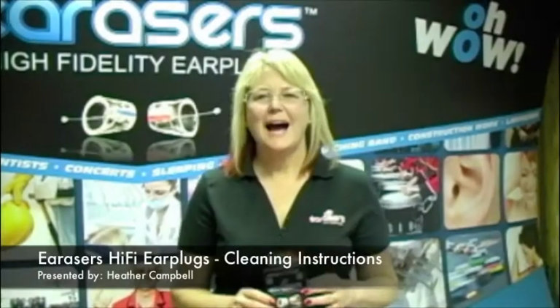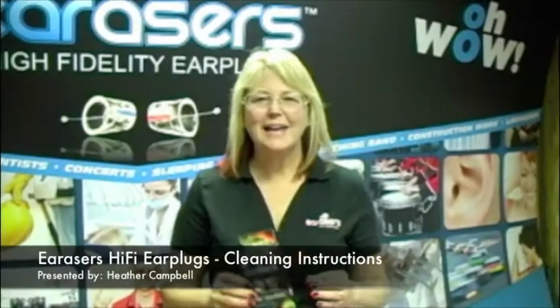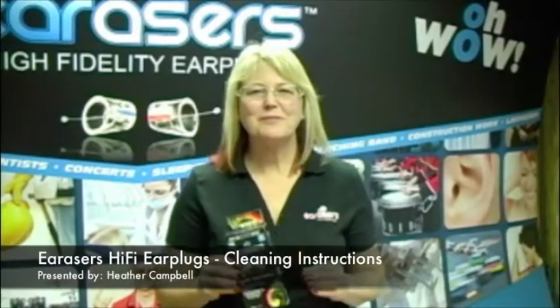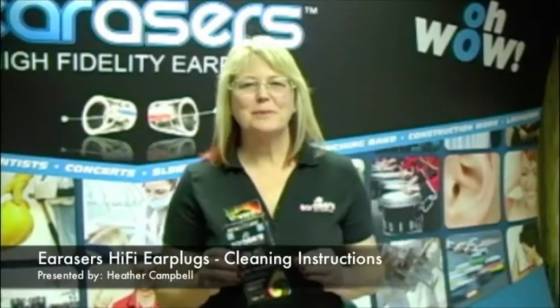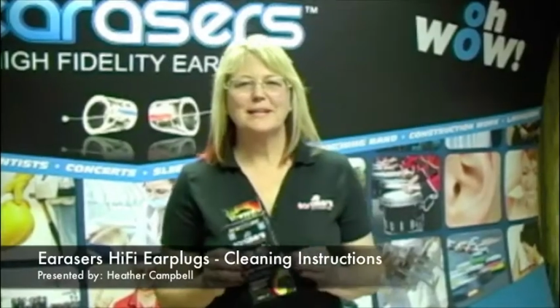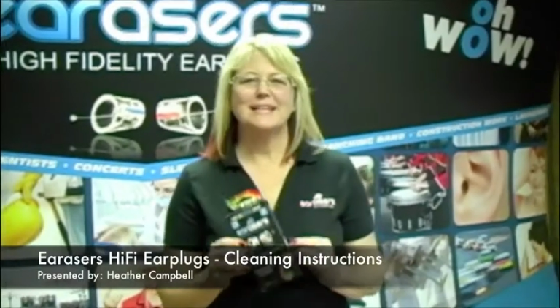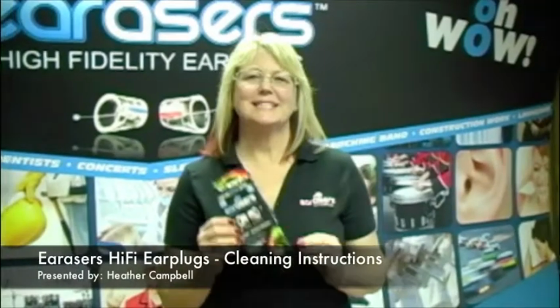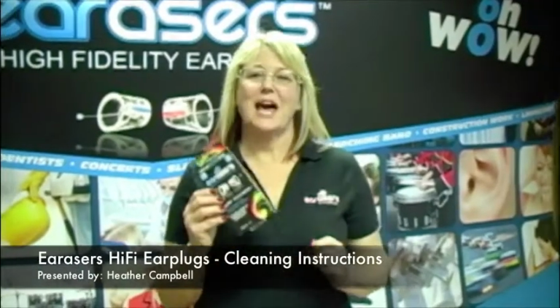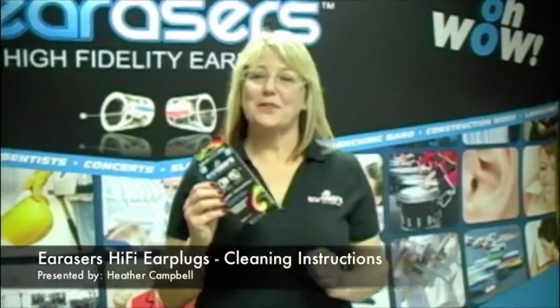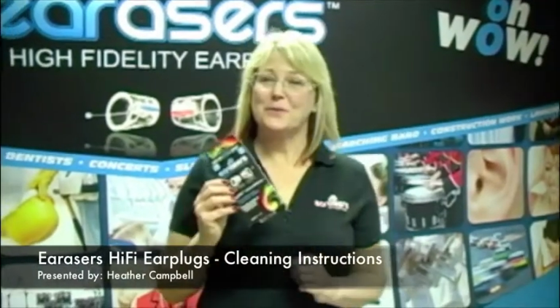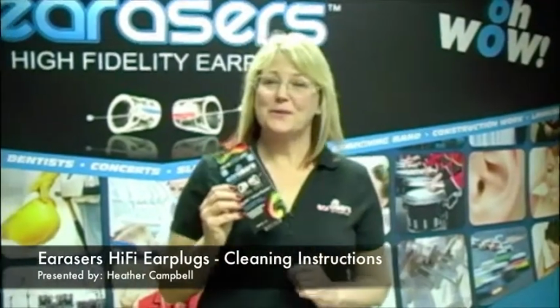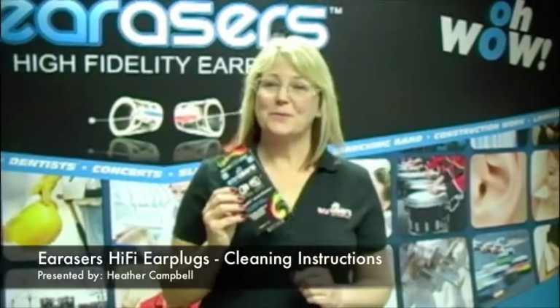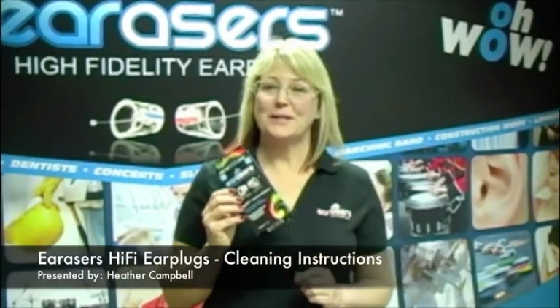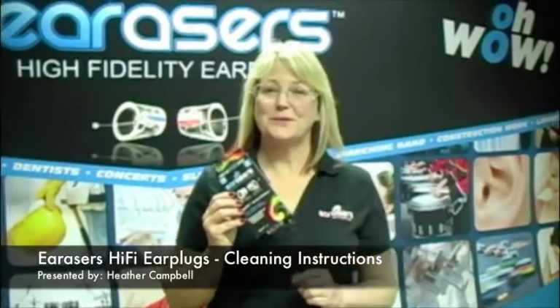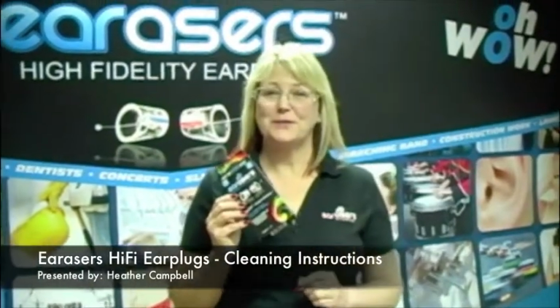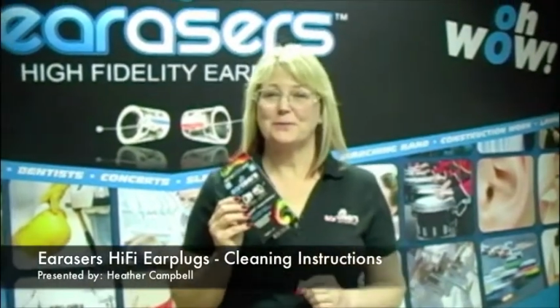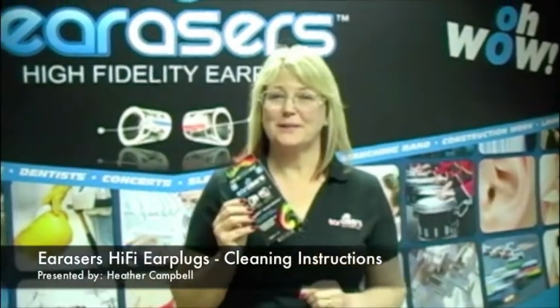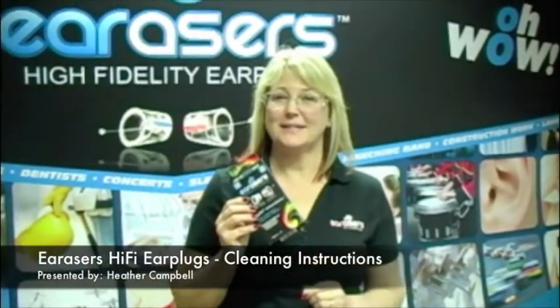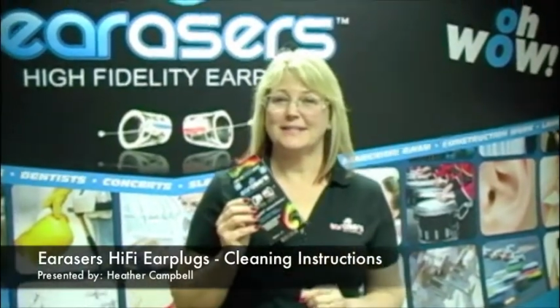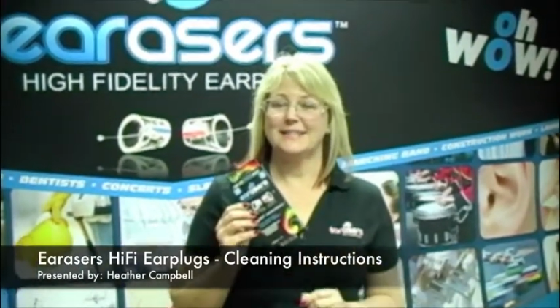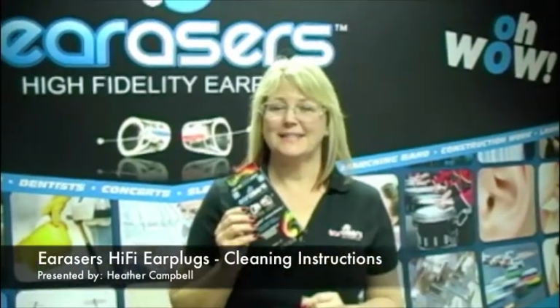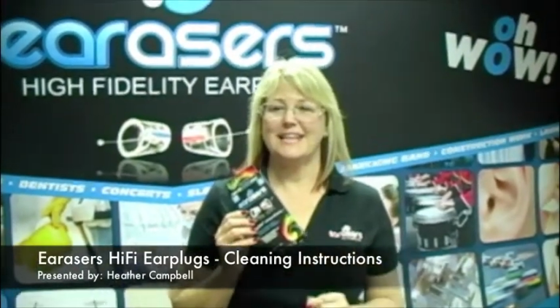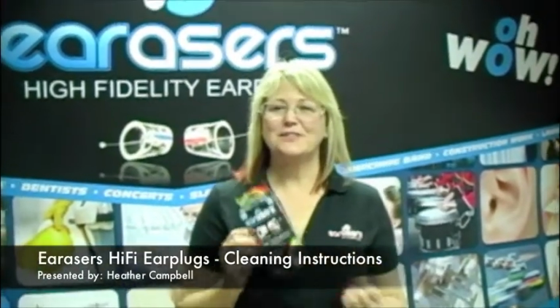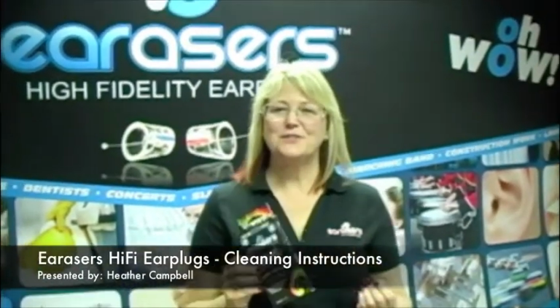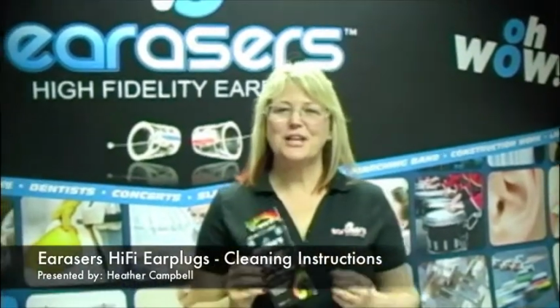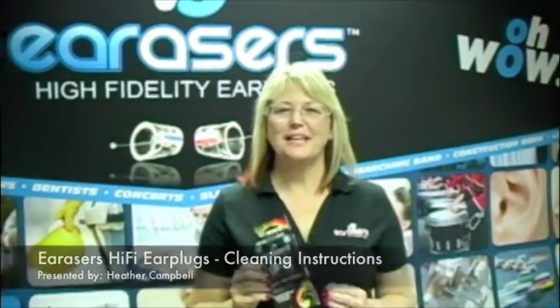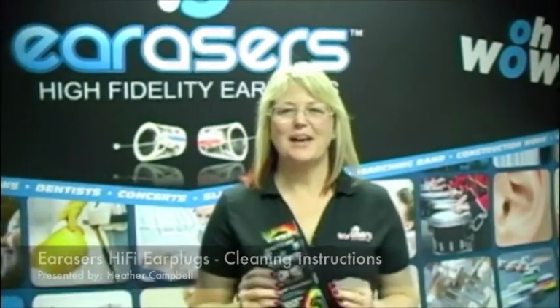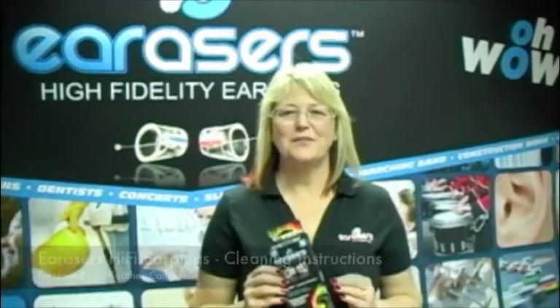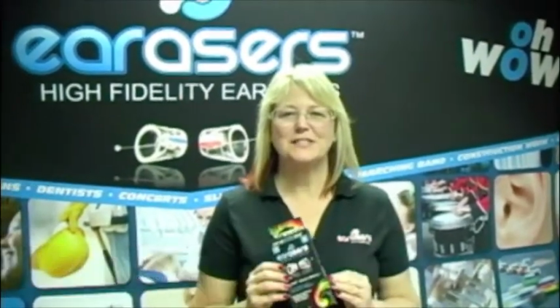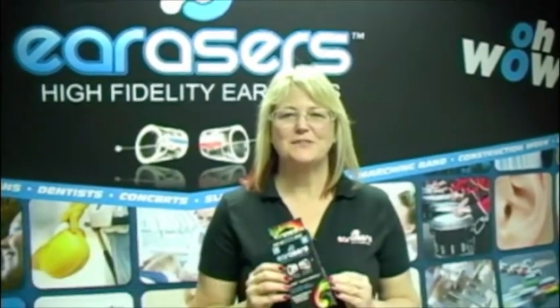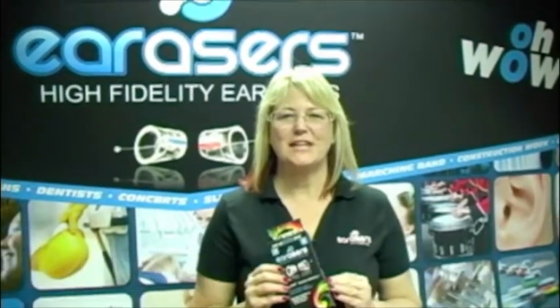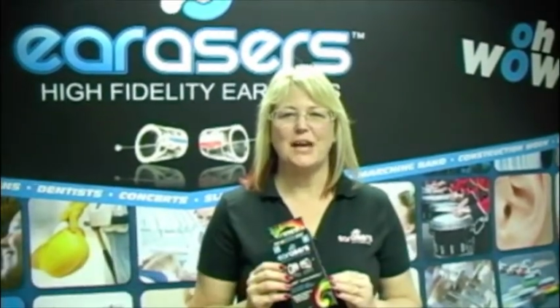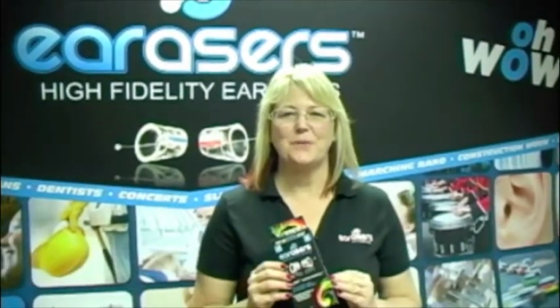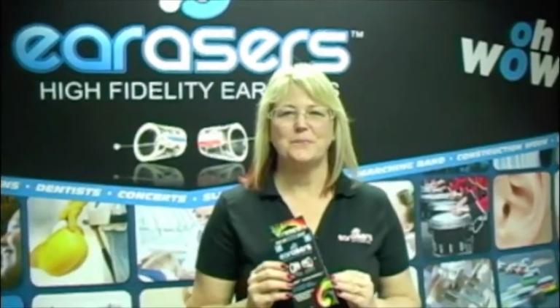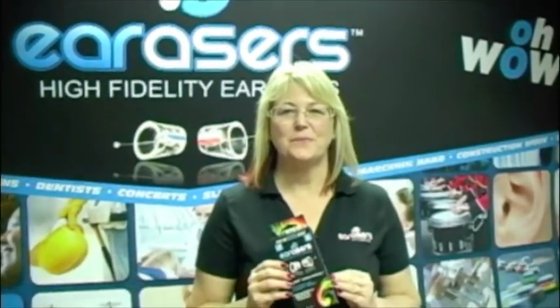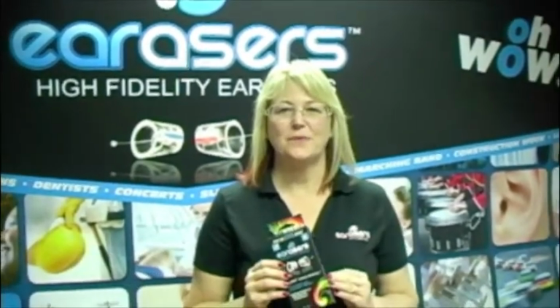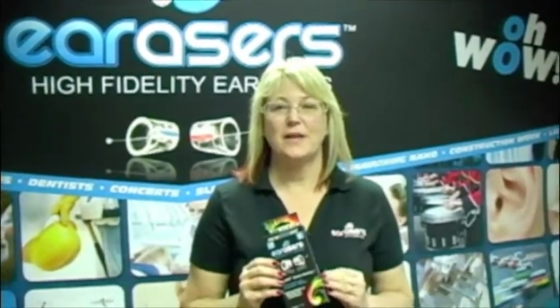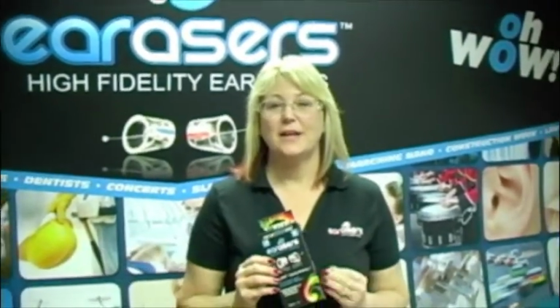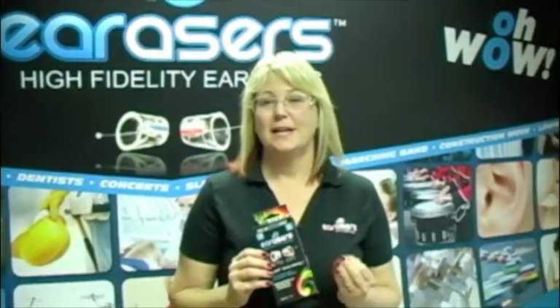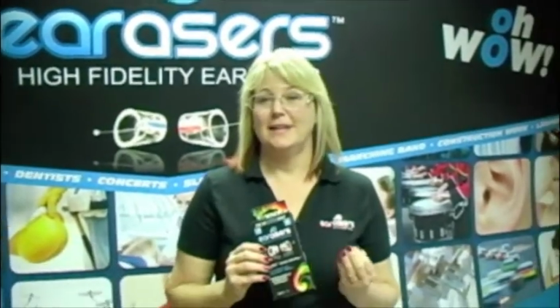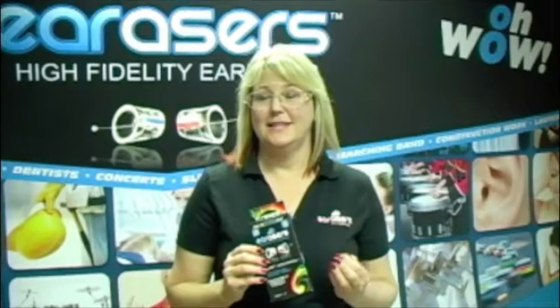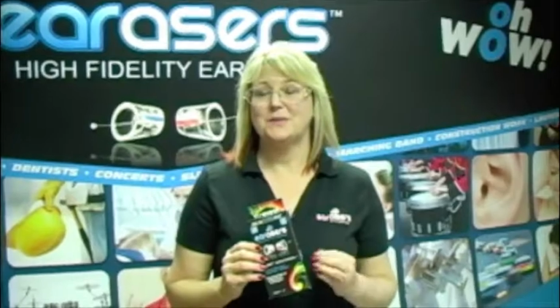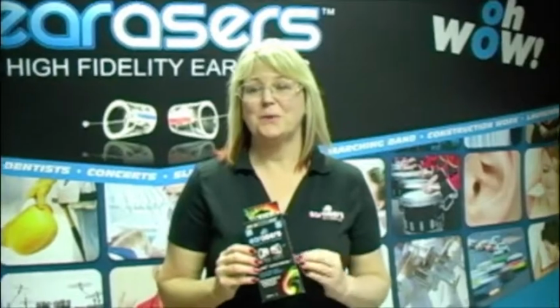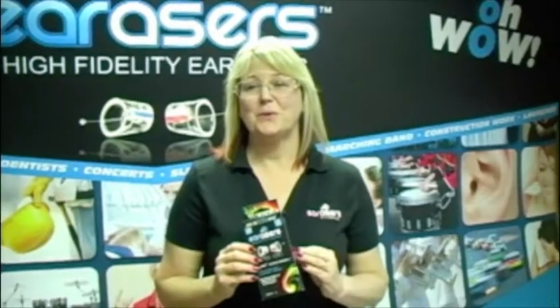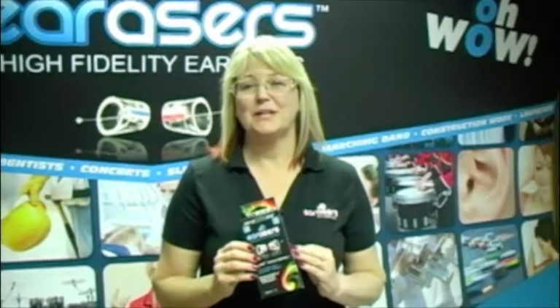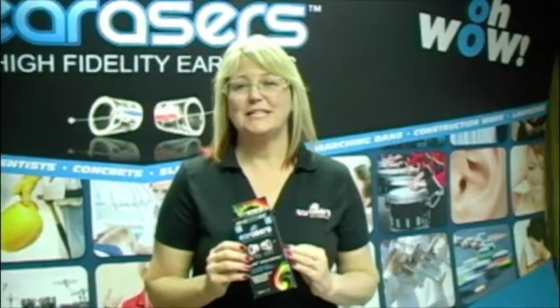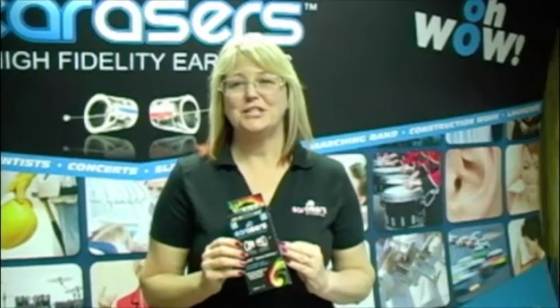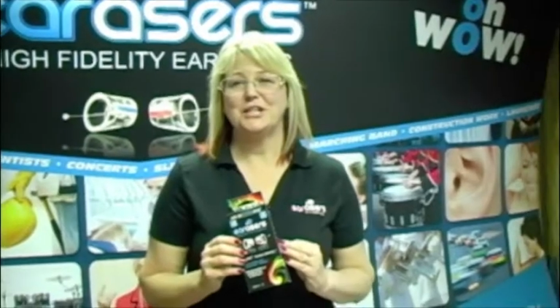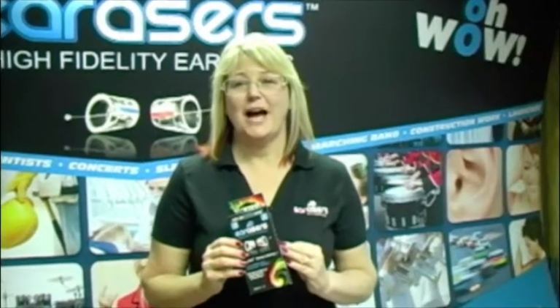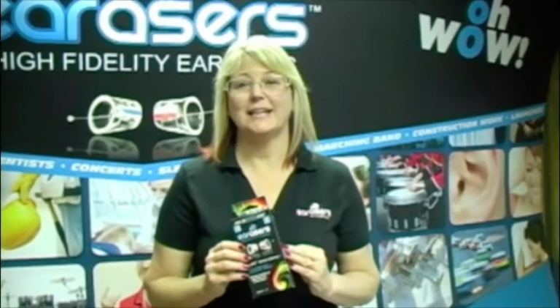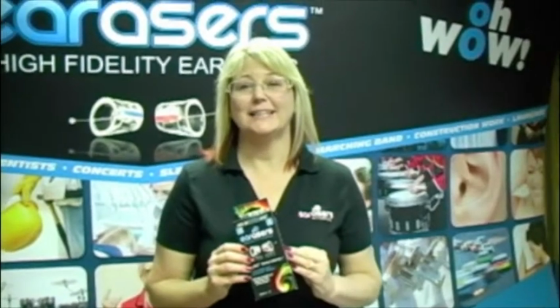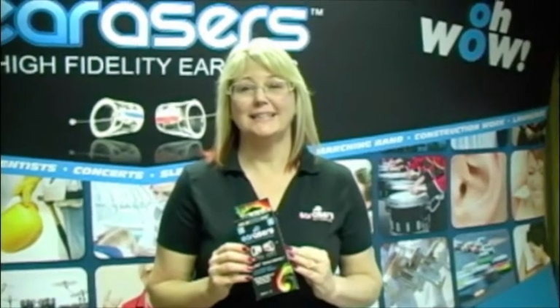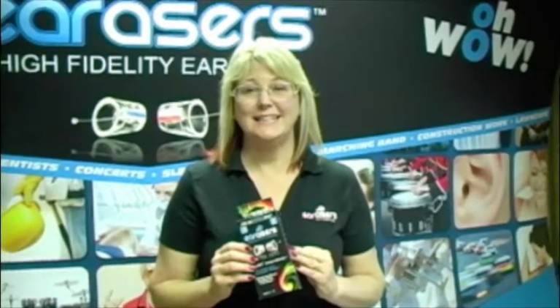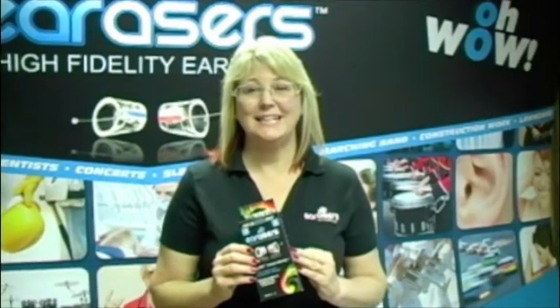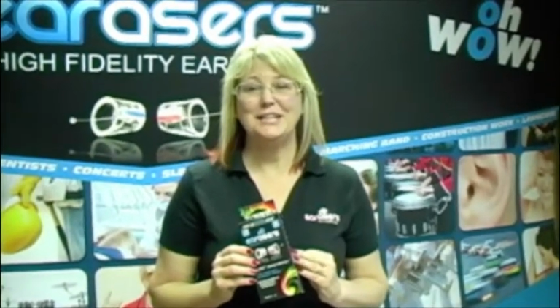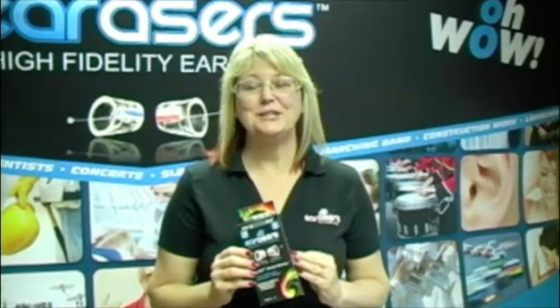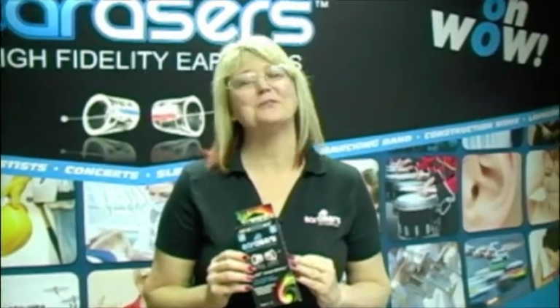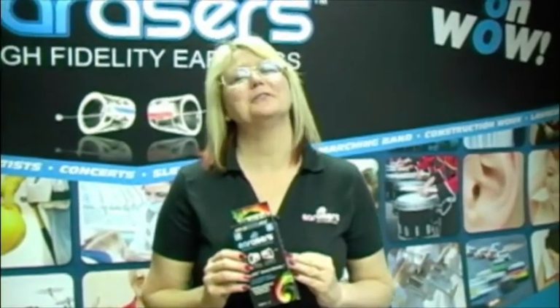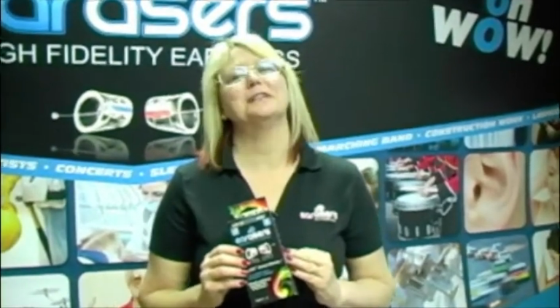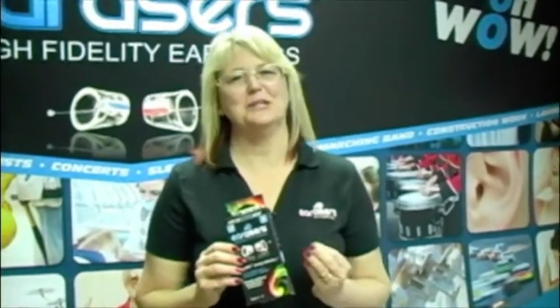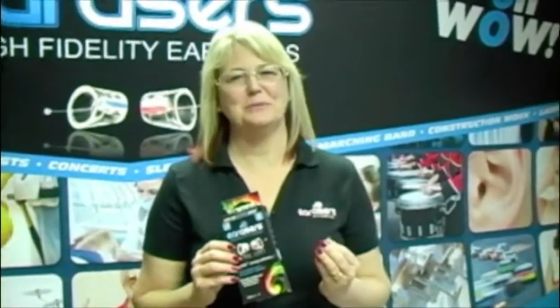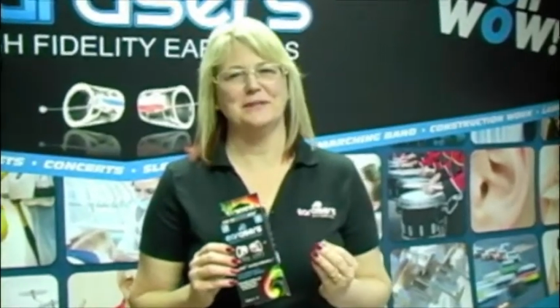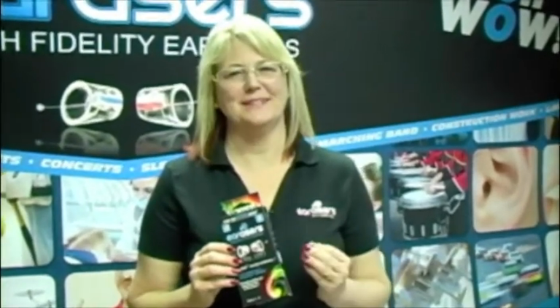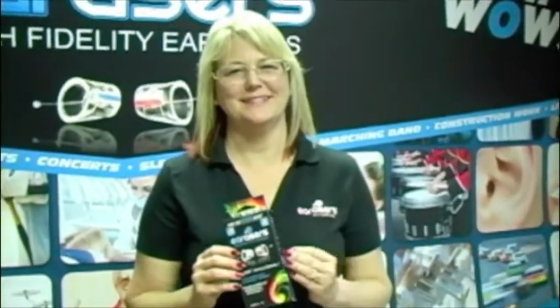Hi everybody, it's Heather with Erasers Ear Plugs. Thanks for checking out this video. In this one we're going to teach you how to clean your ear plugs.